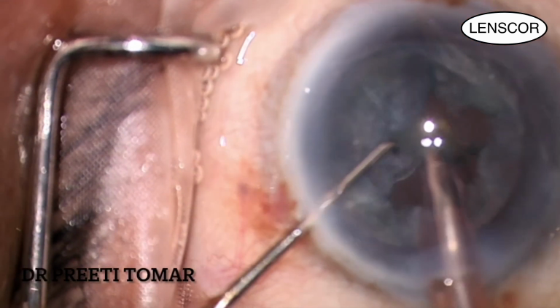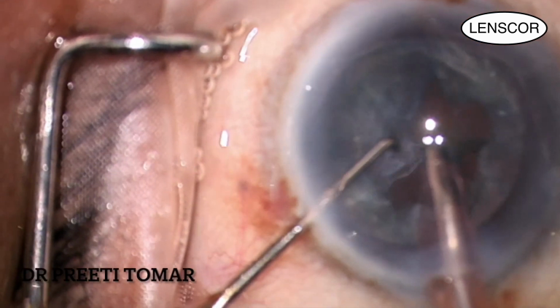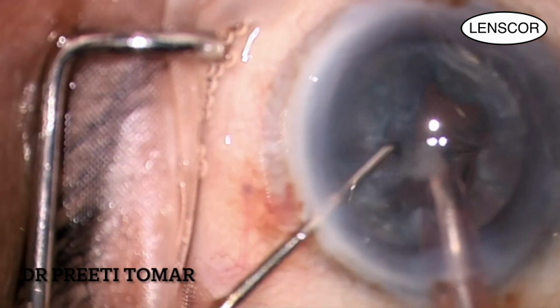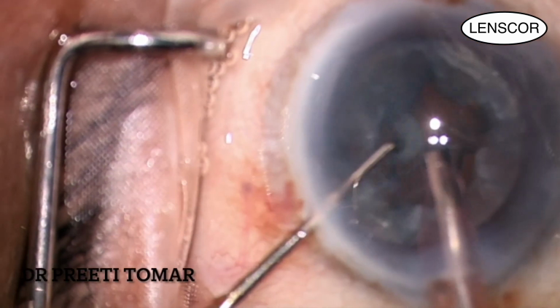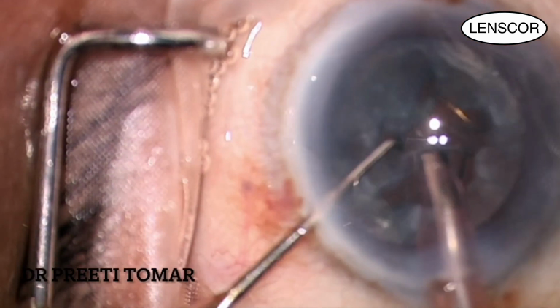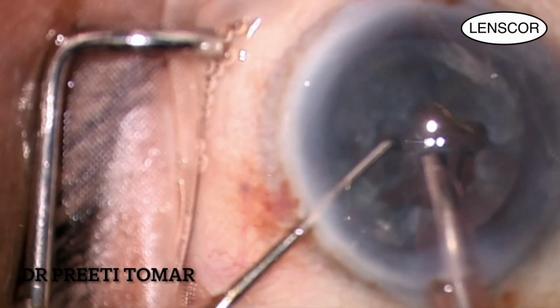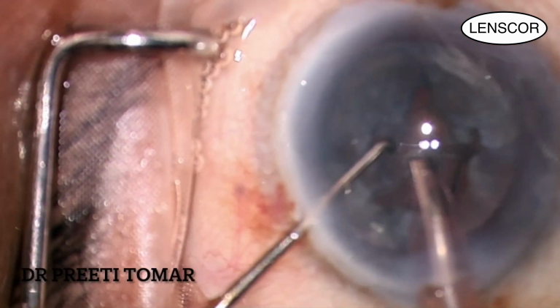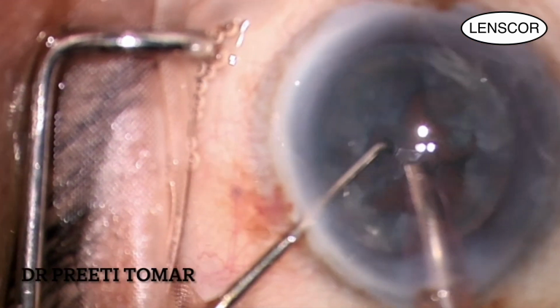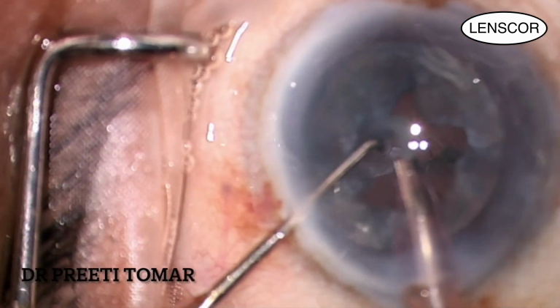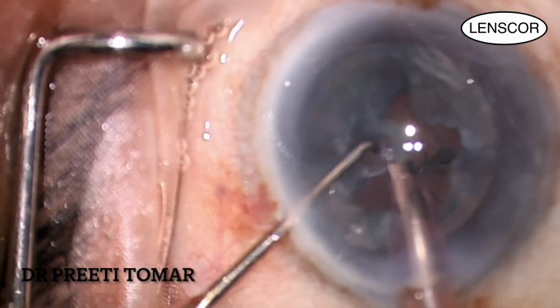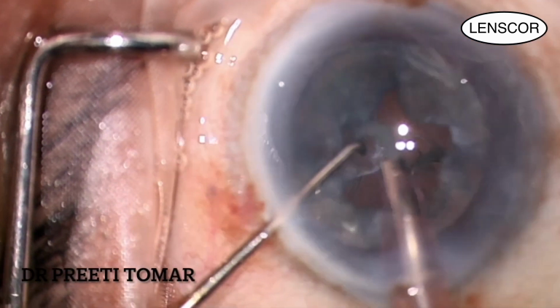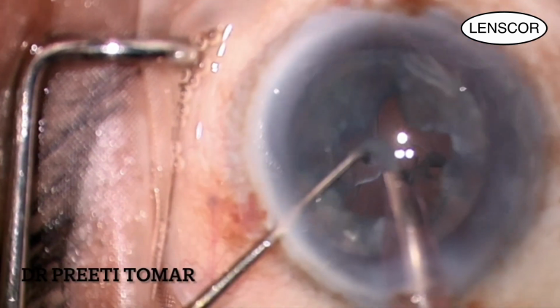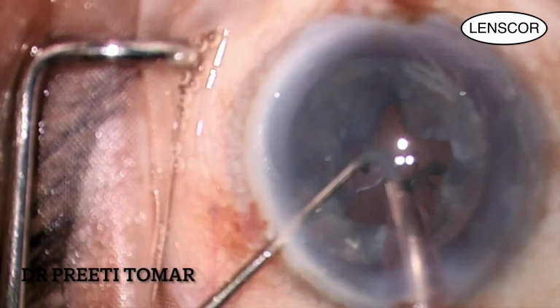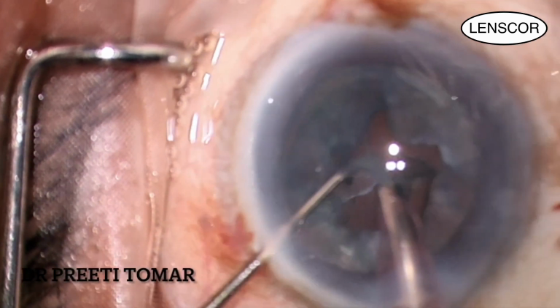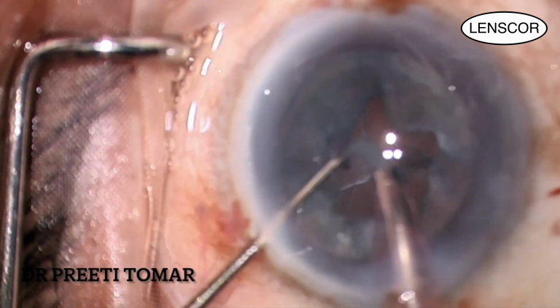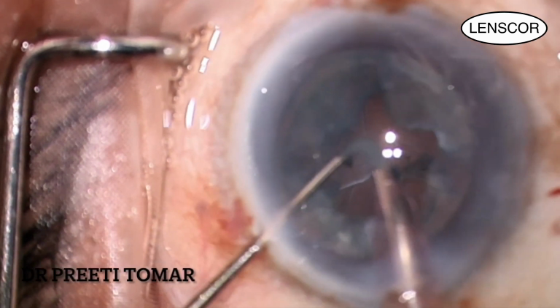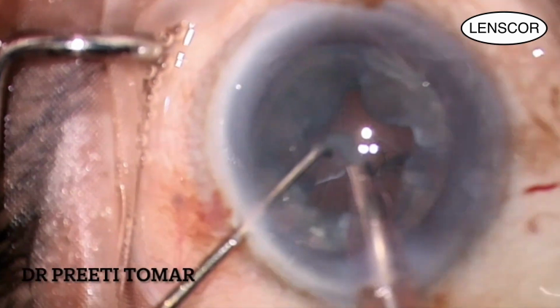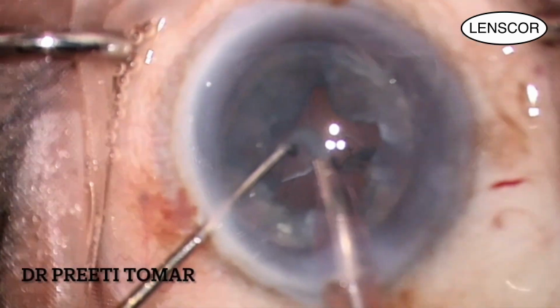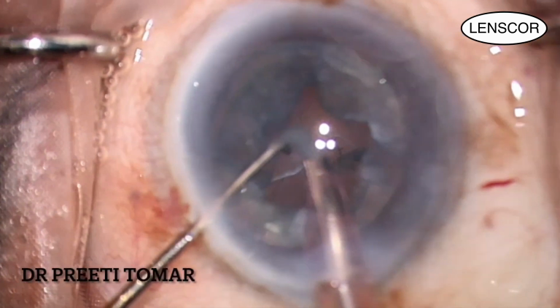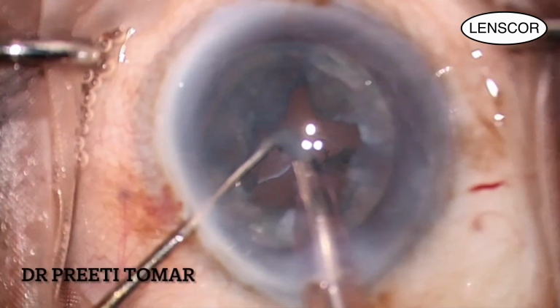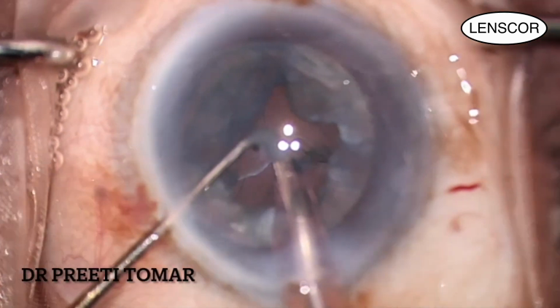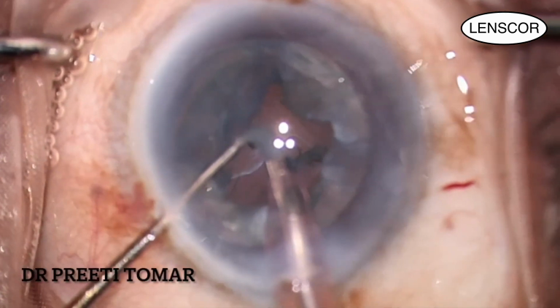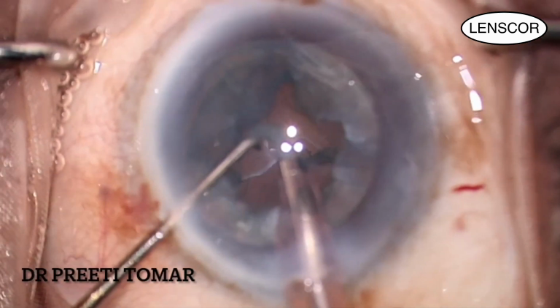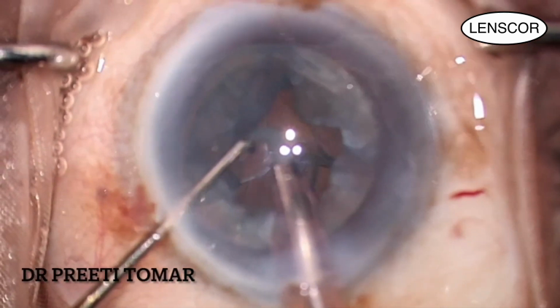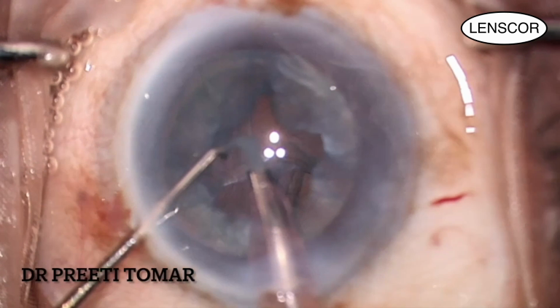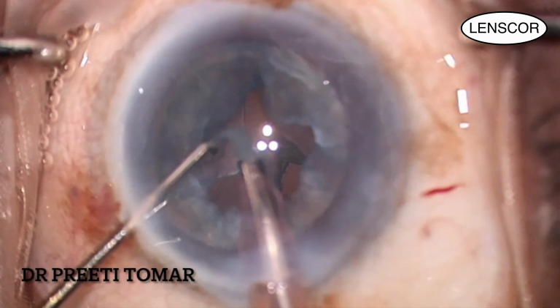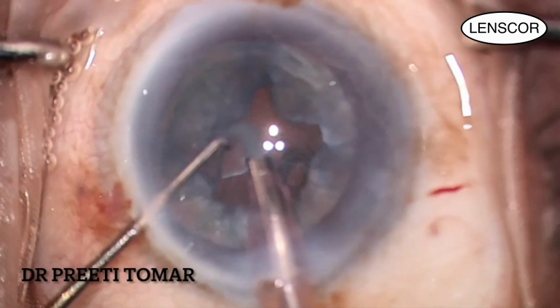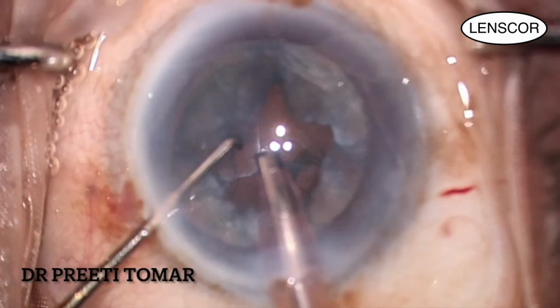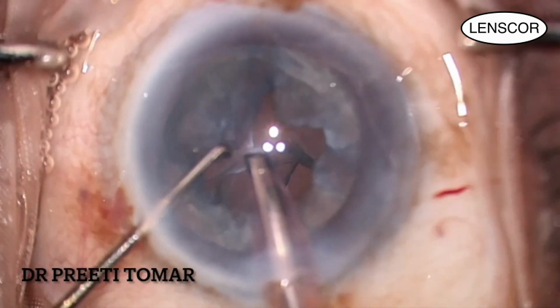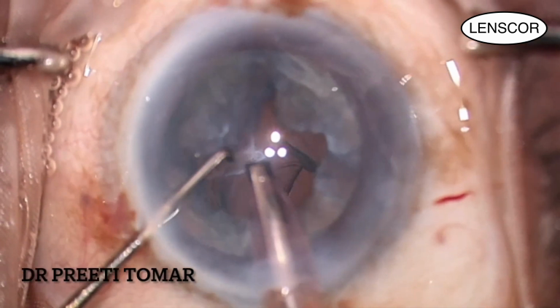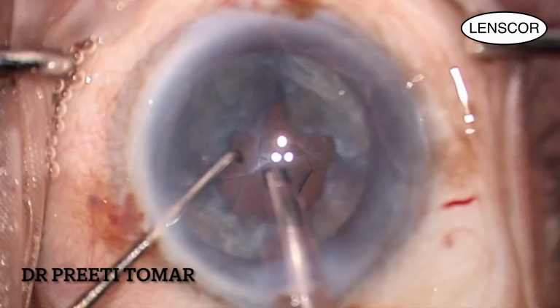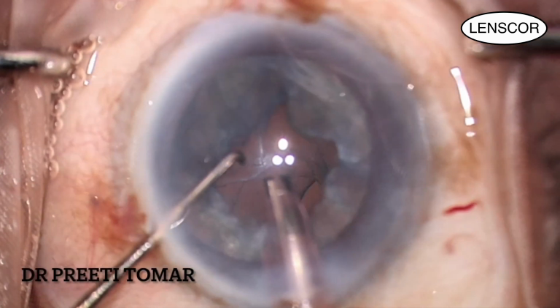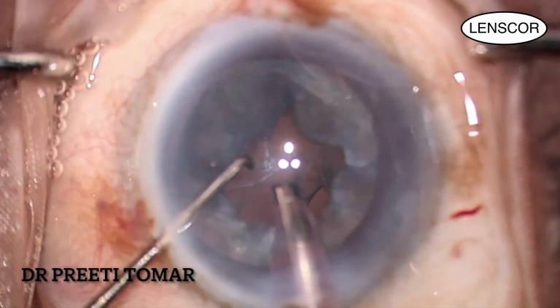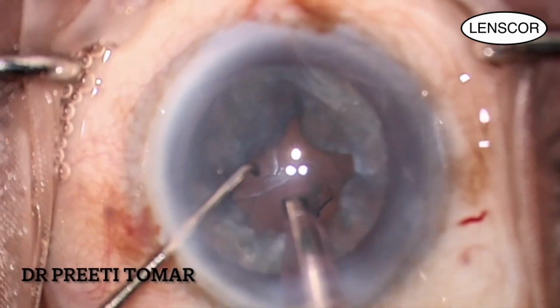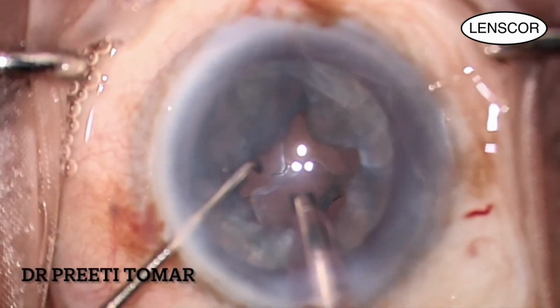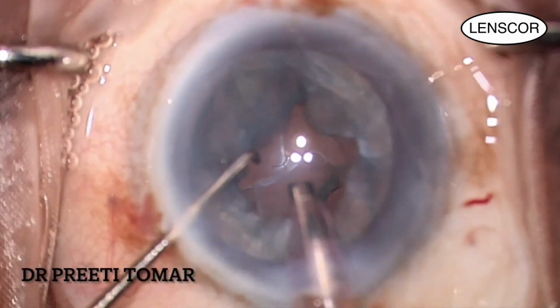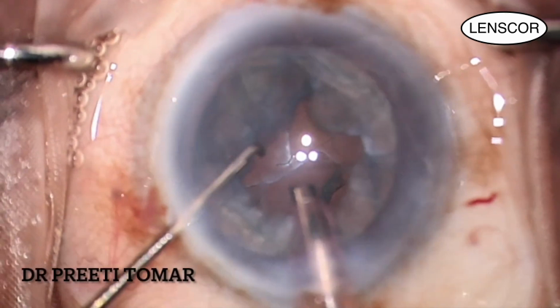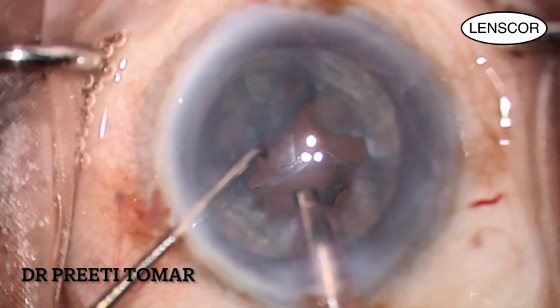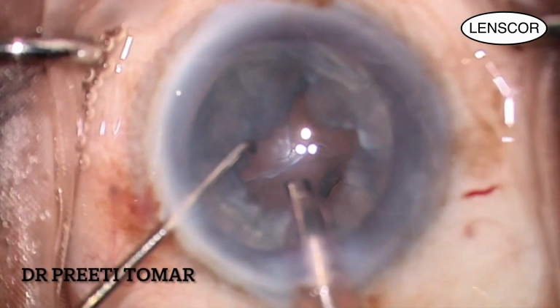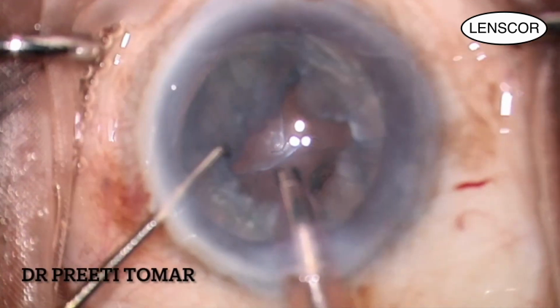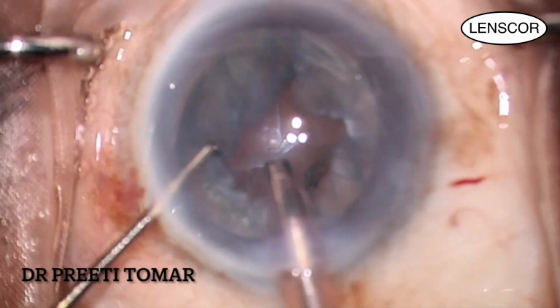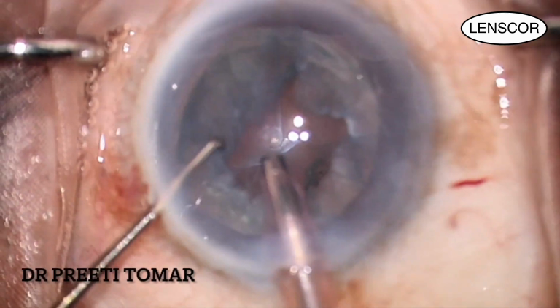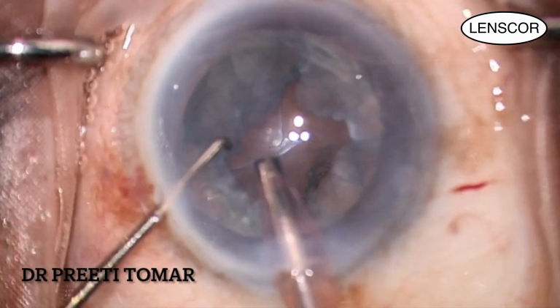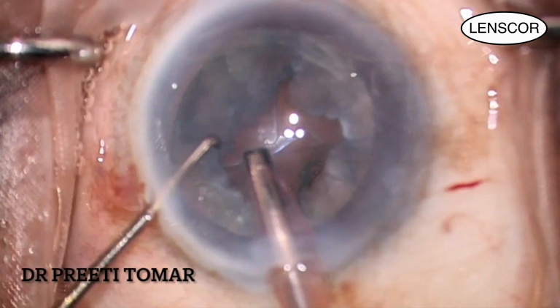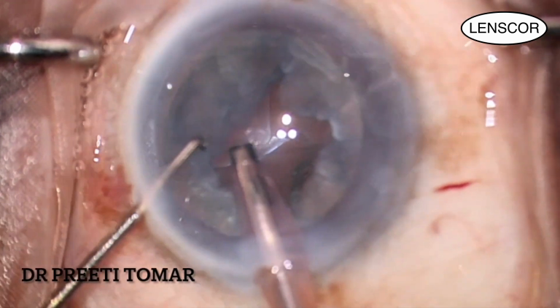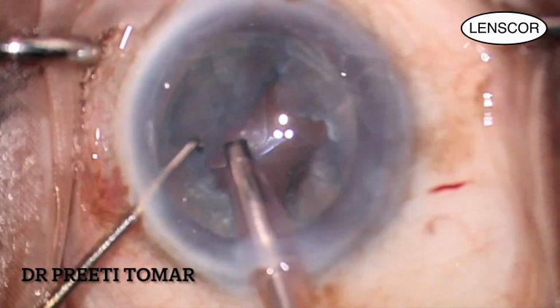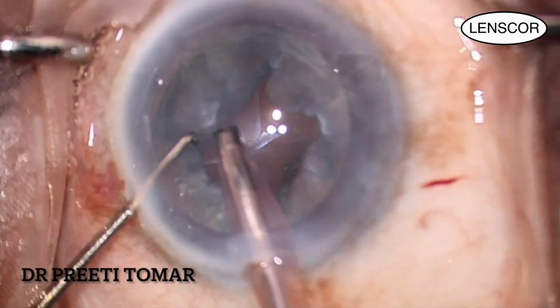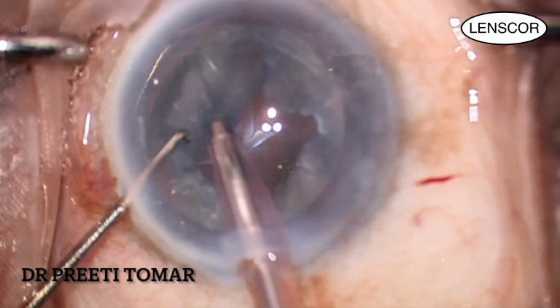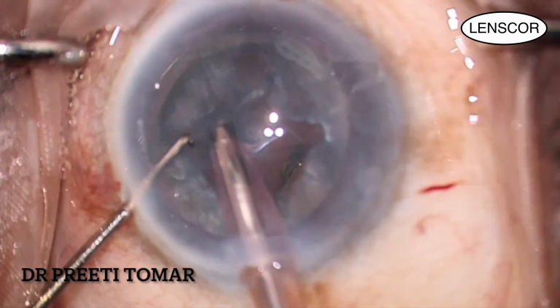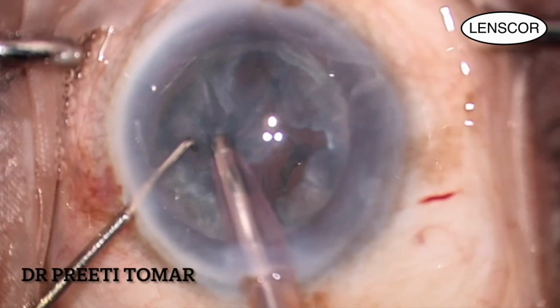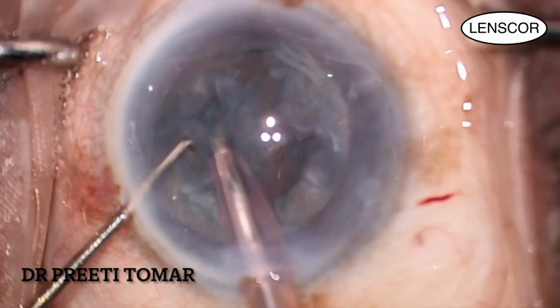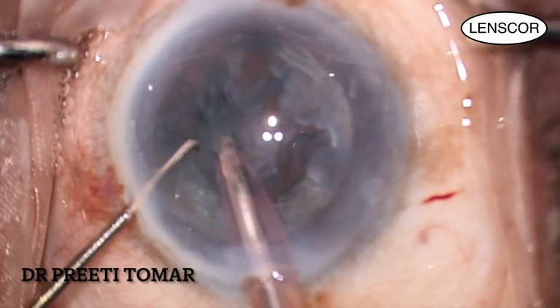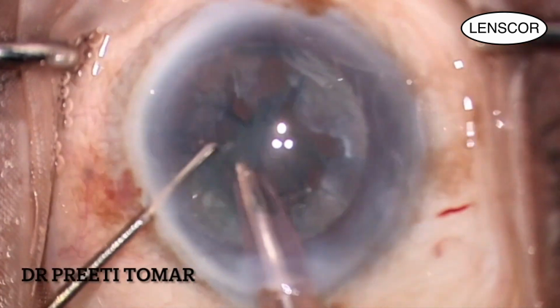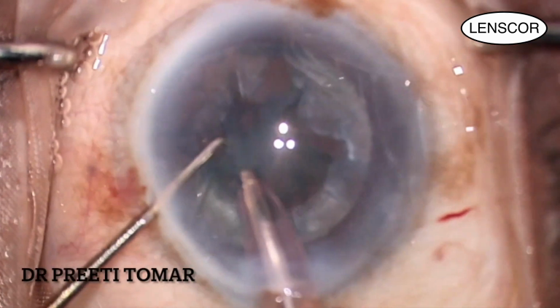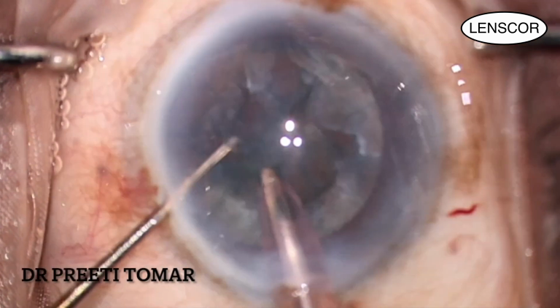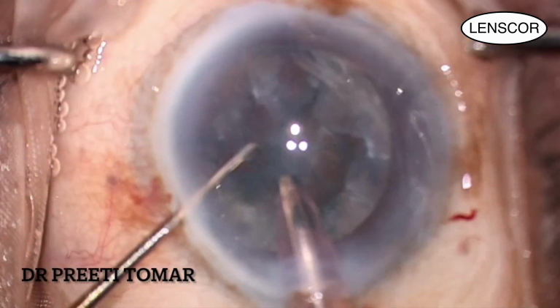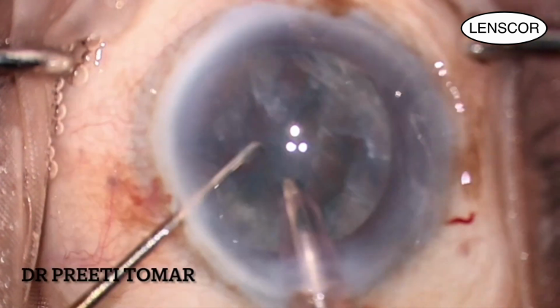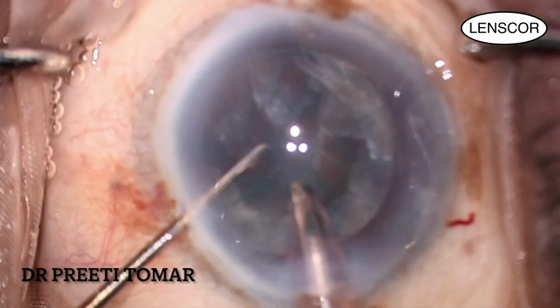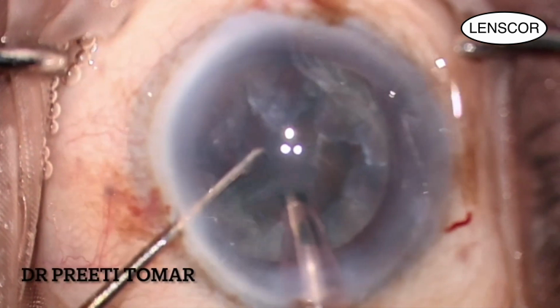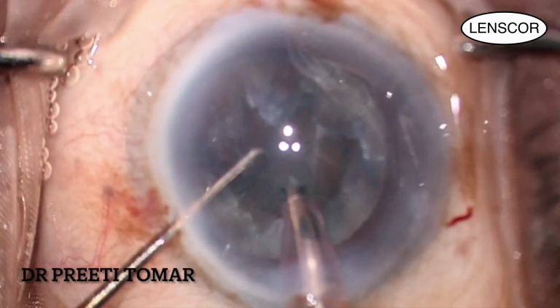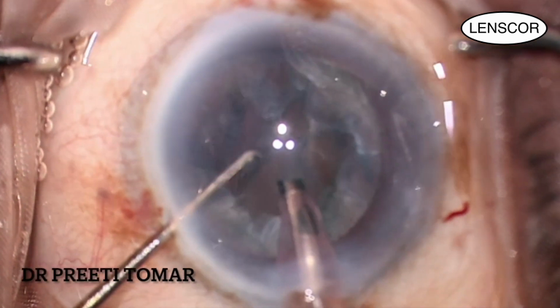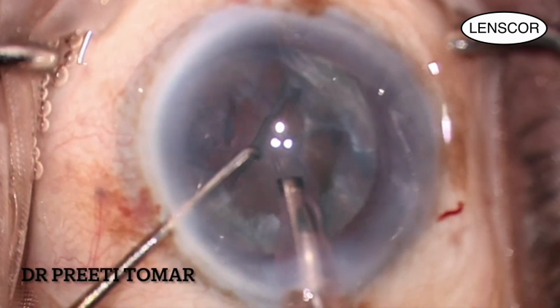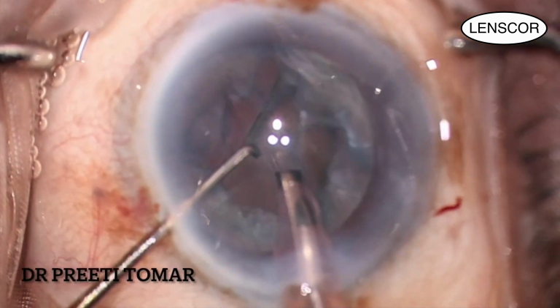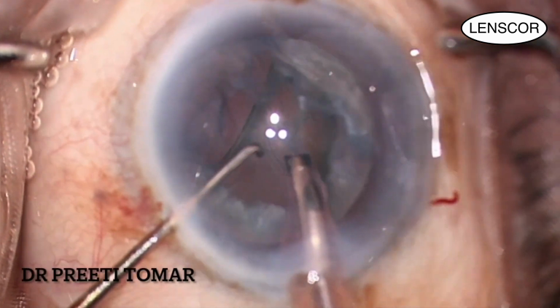After phacoemulsification, a lot of epinucleus remnants remain, which are aspirated on epinucleus mode.